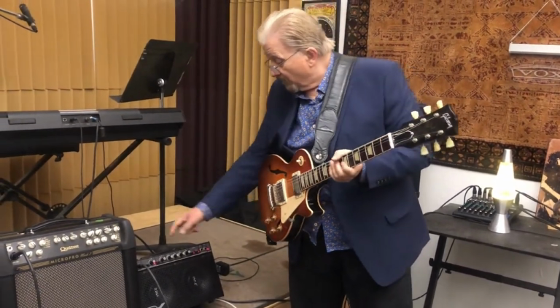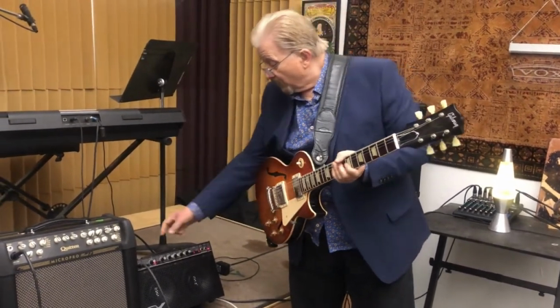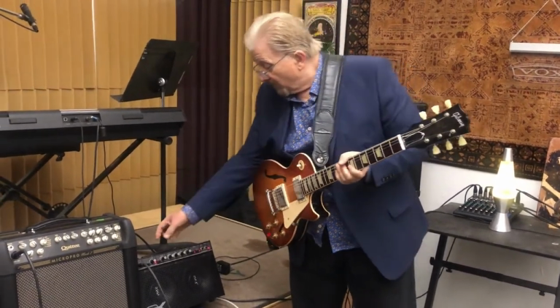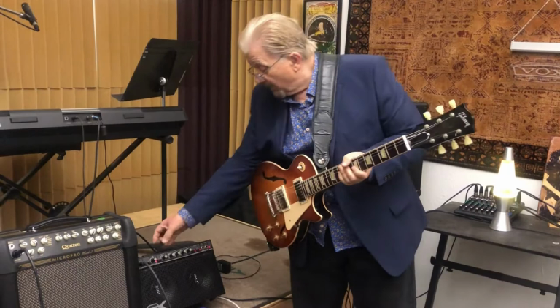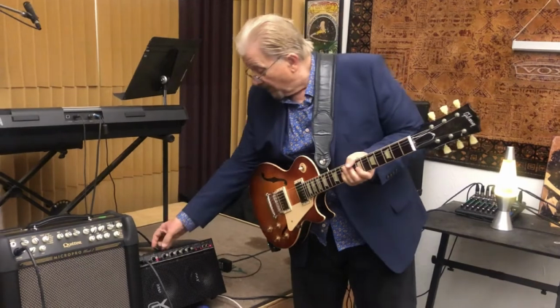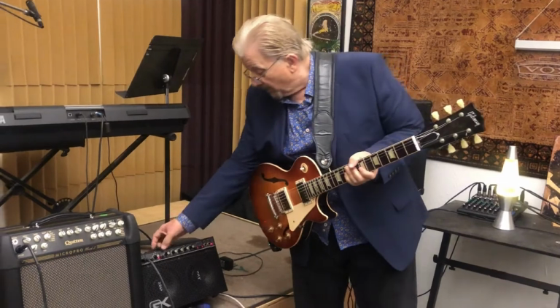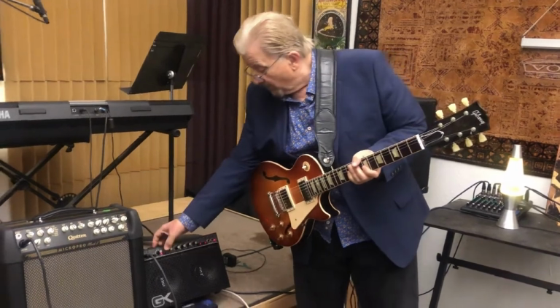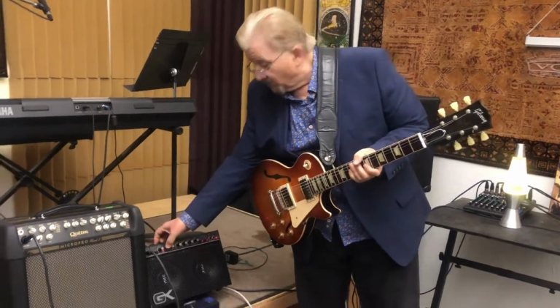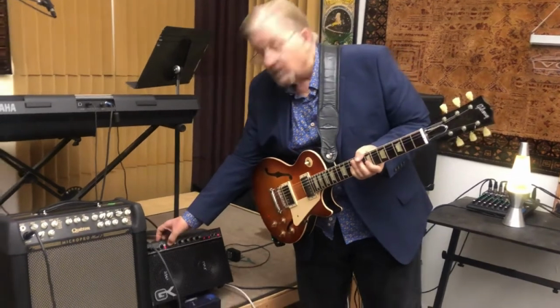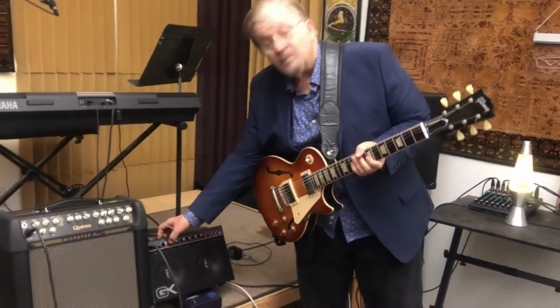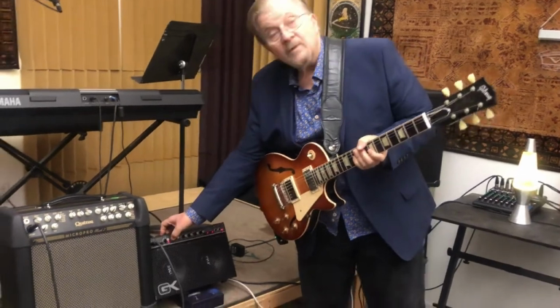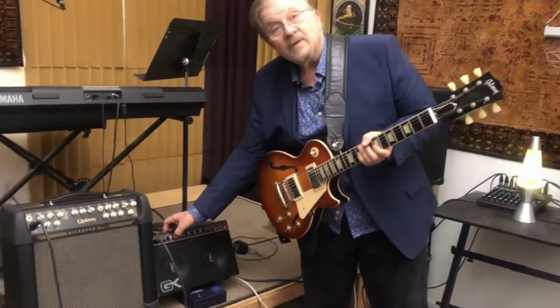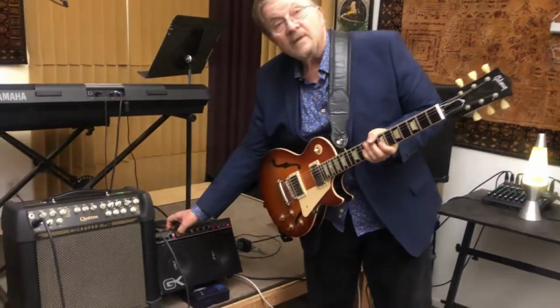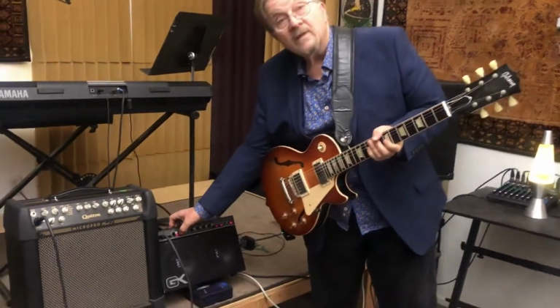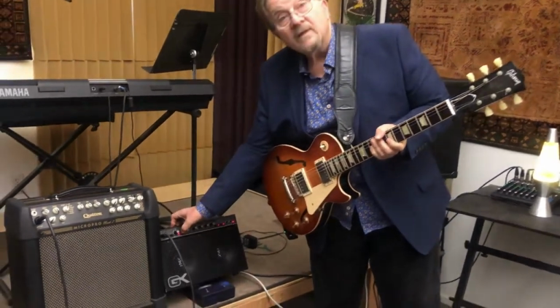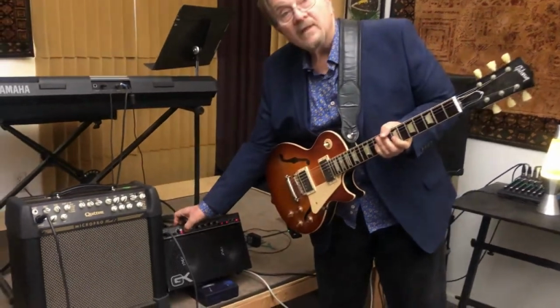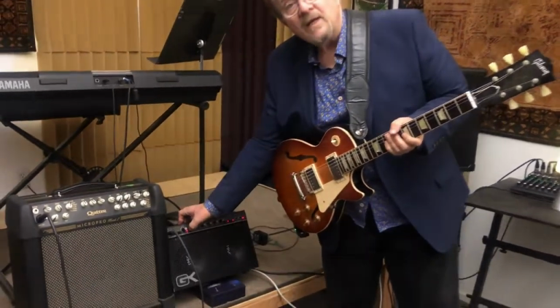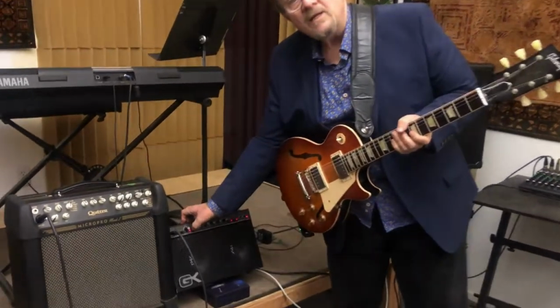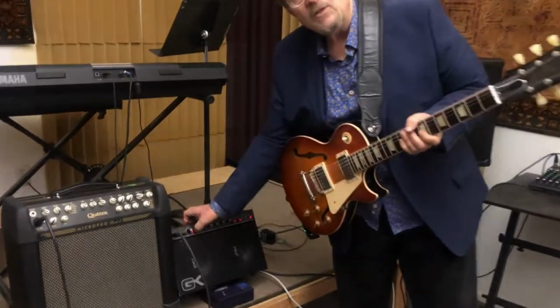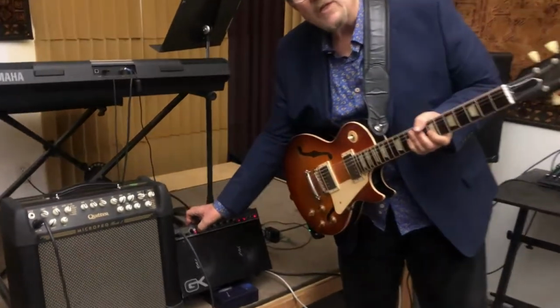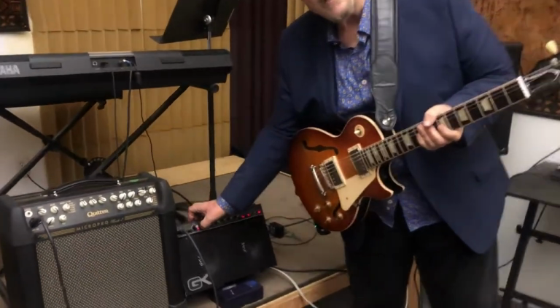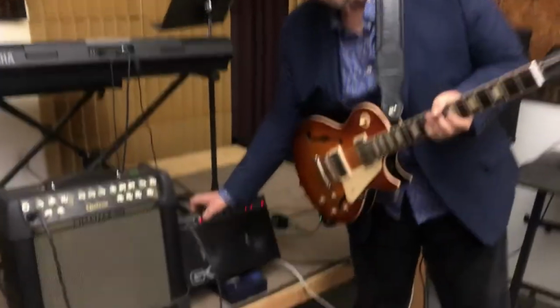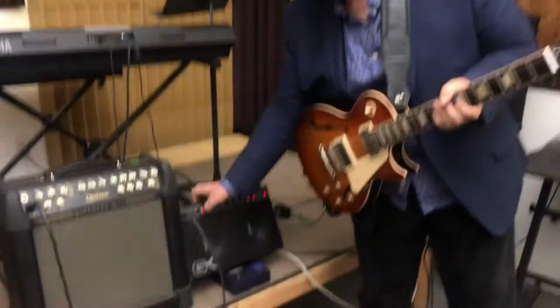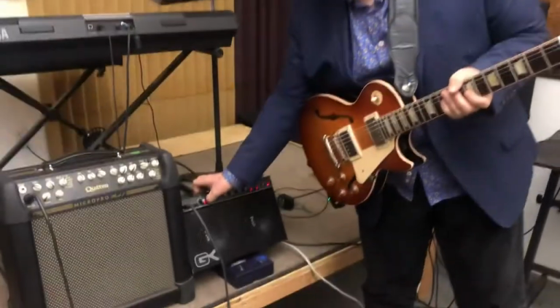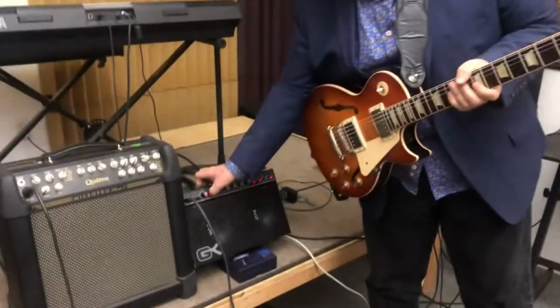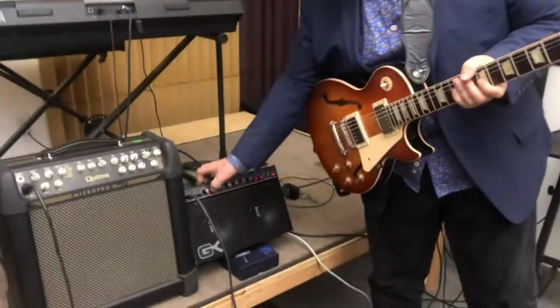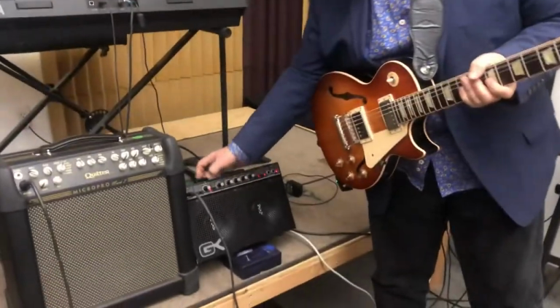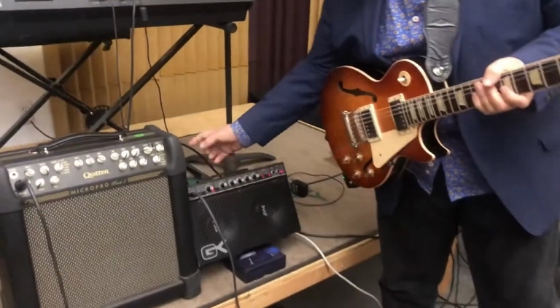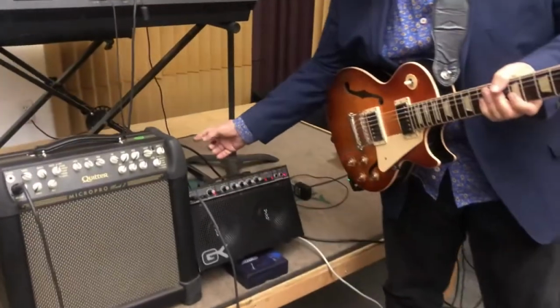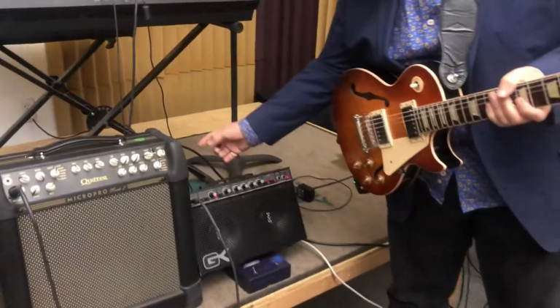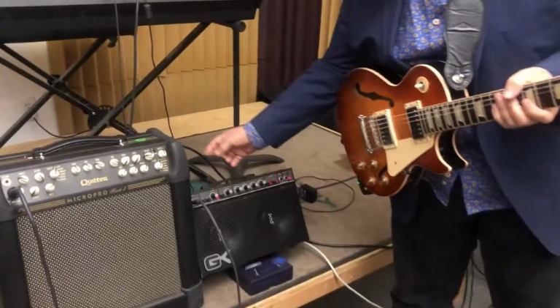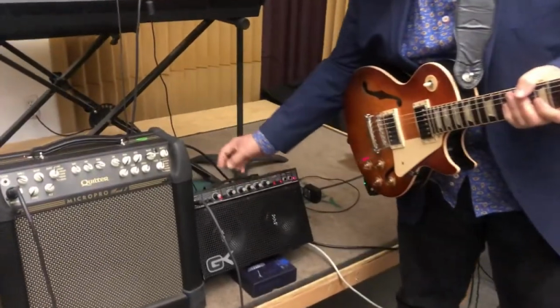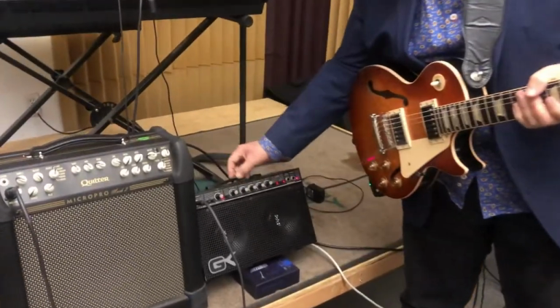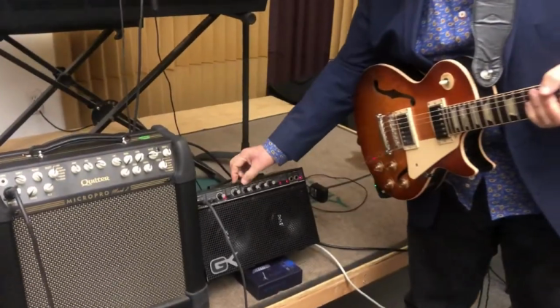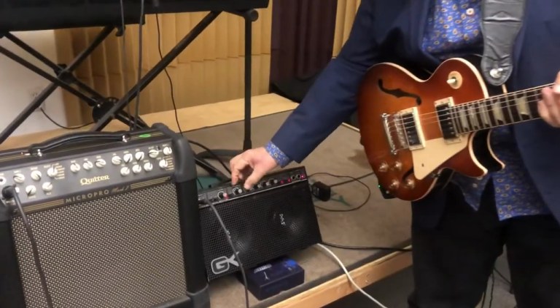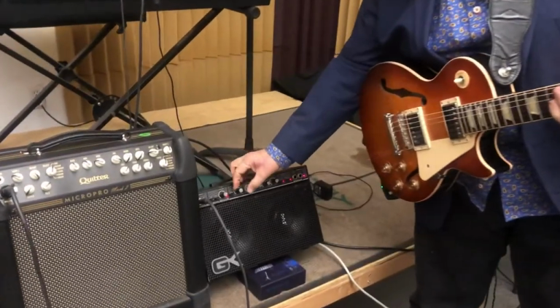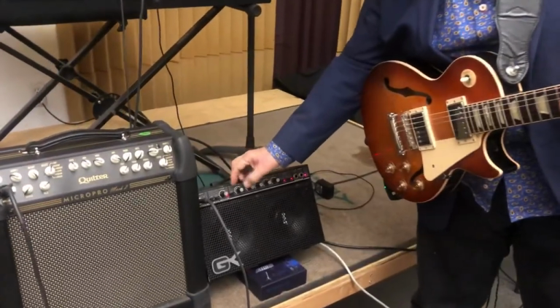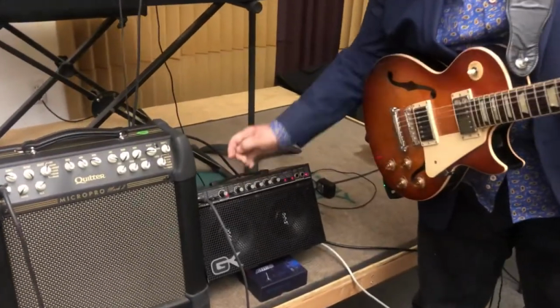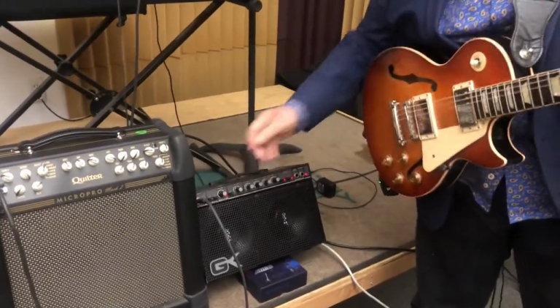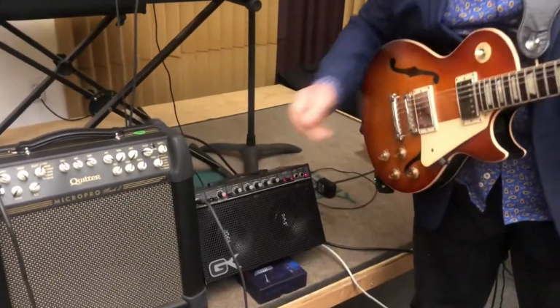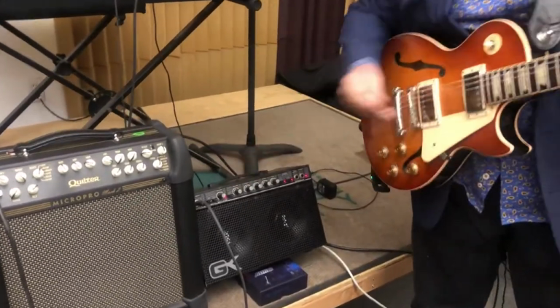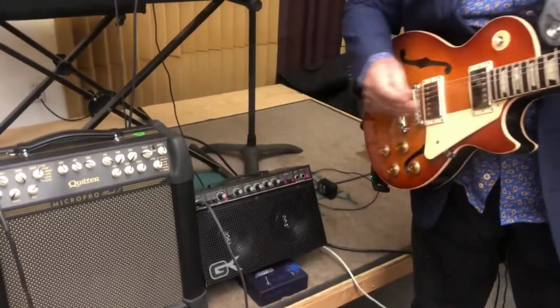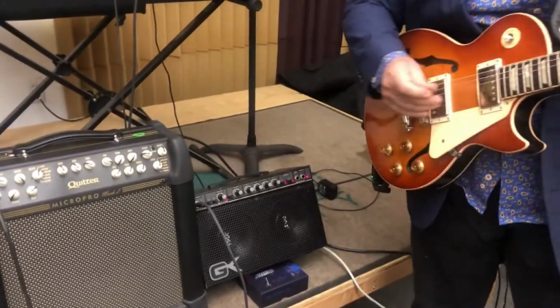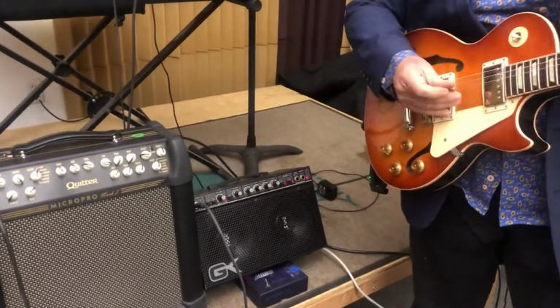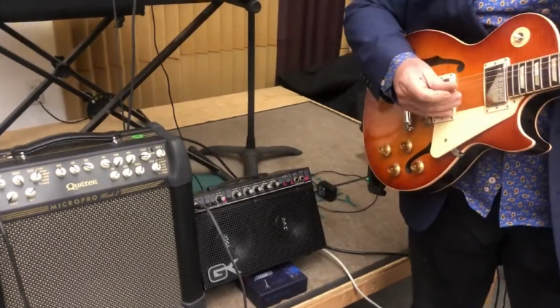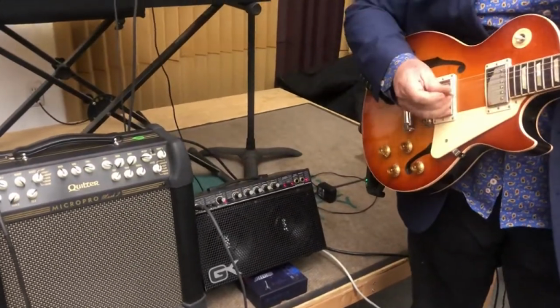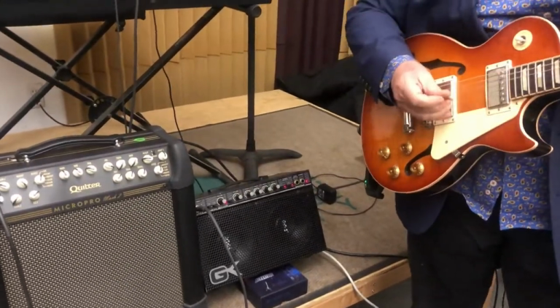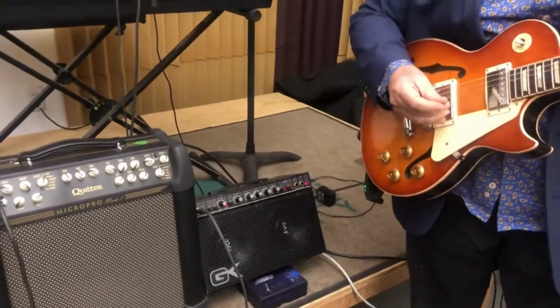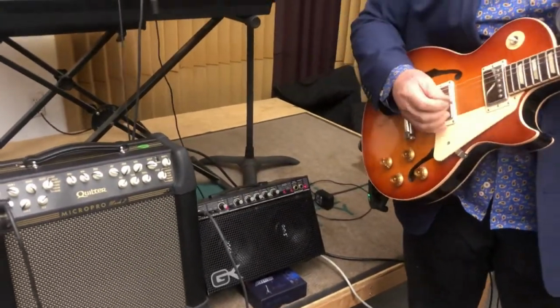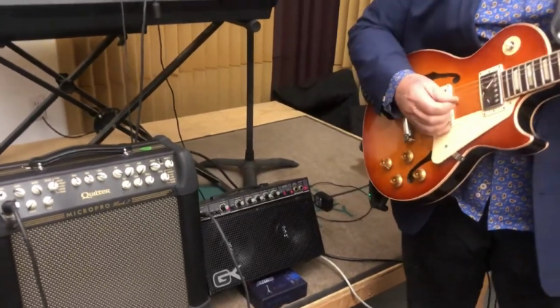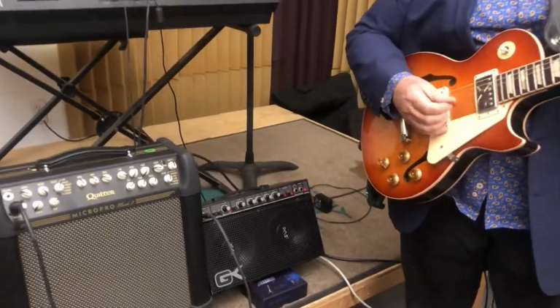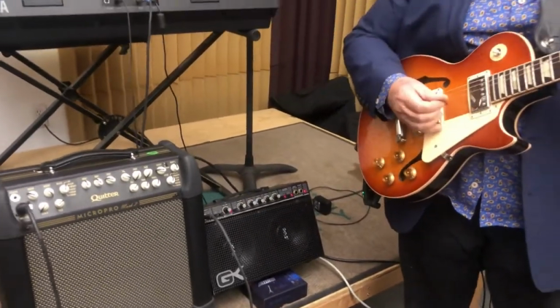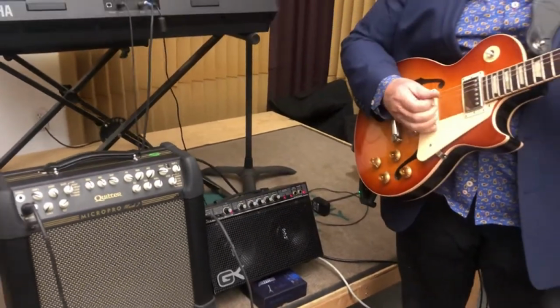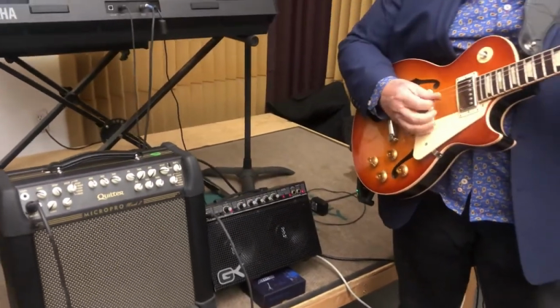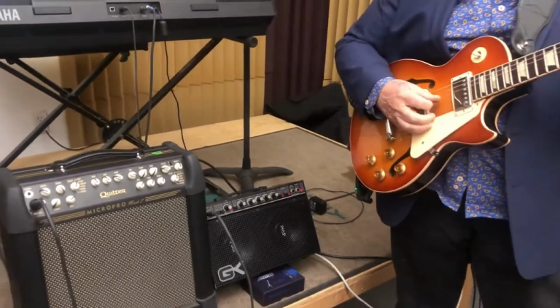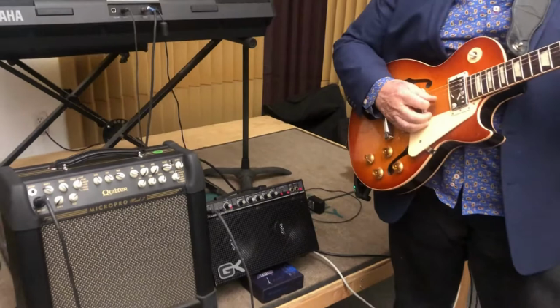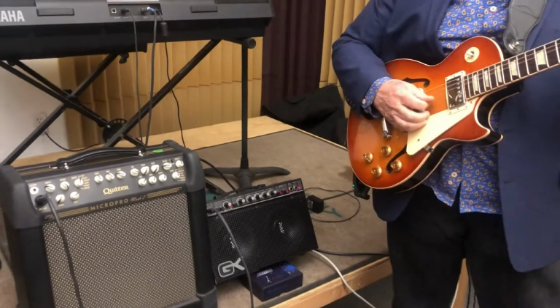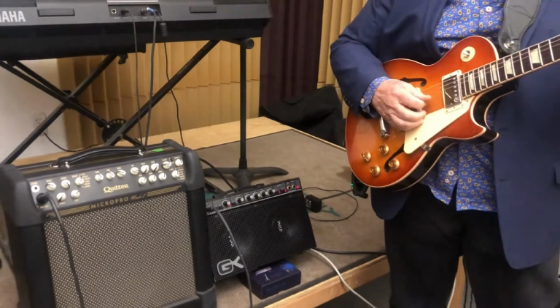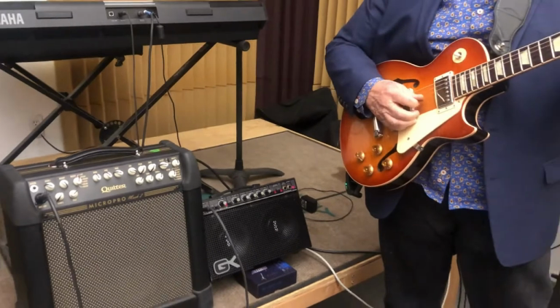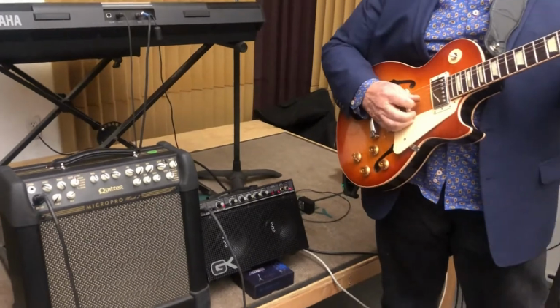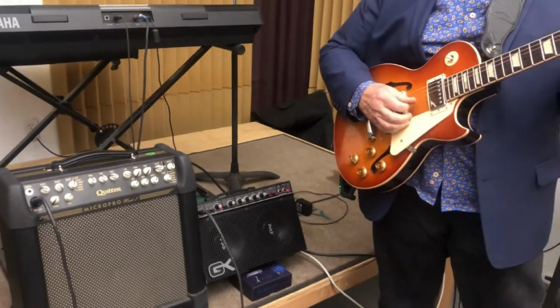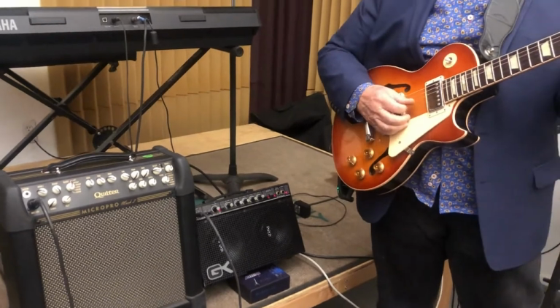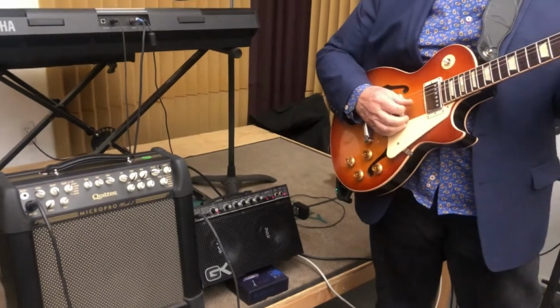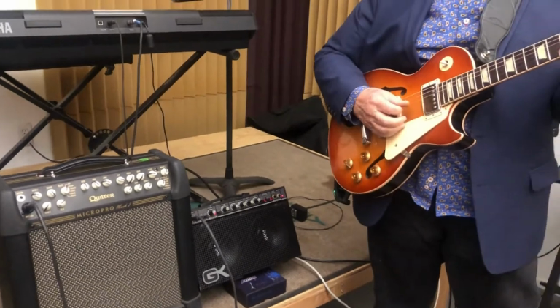If we take it over and put it into the gain channel with all of those effects on, you've got a nice, crunchy sound.